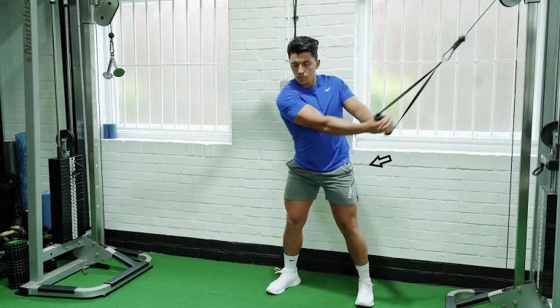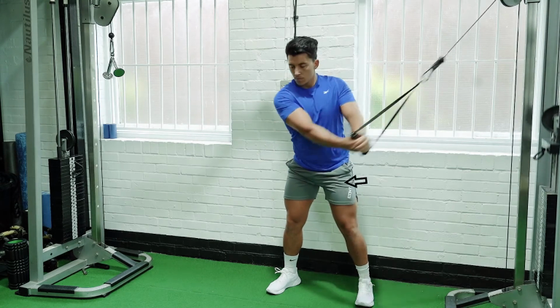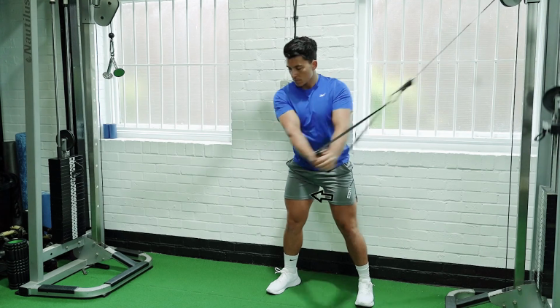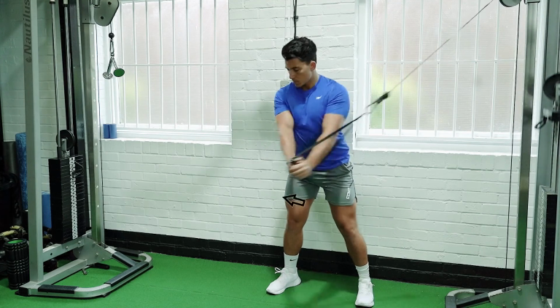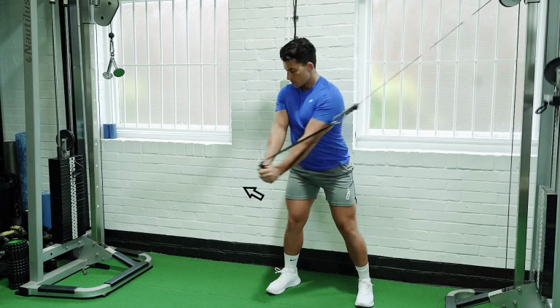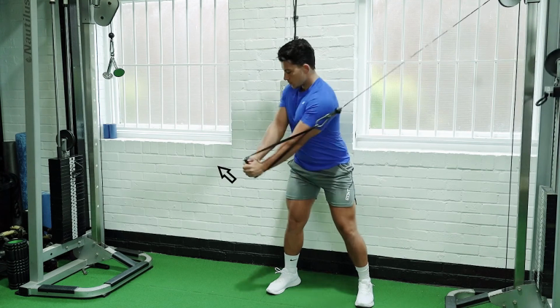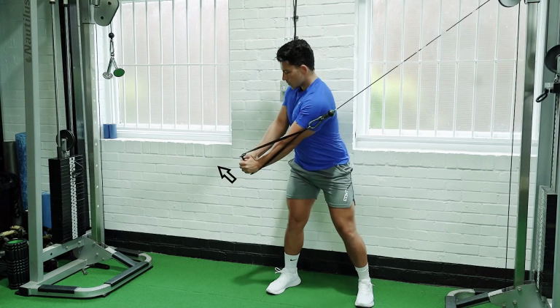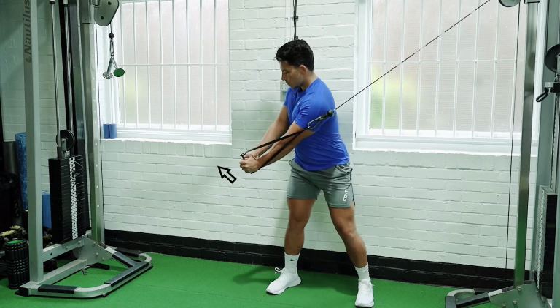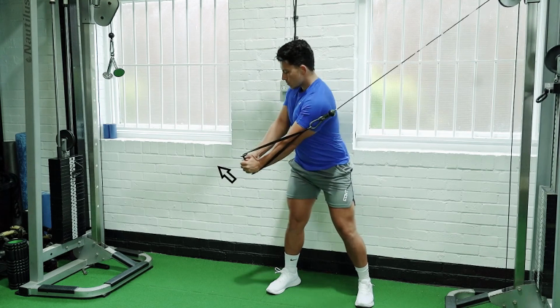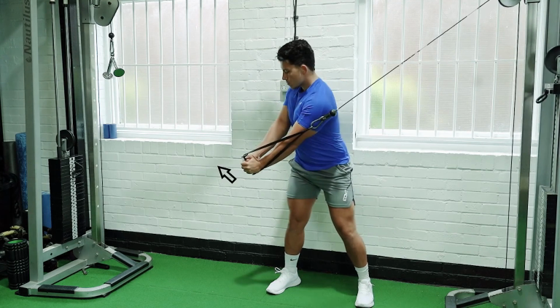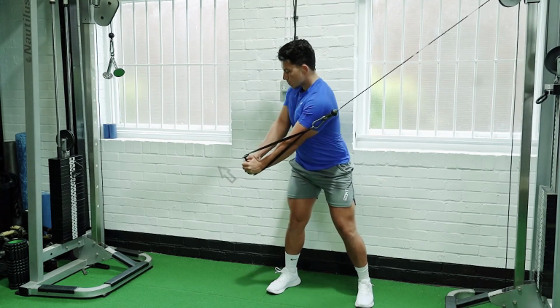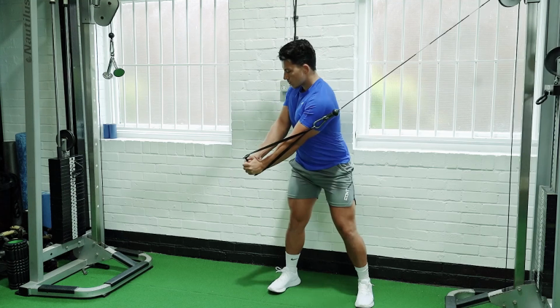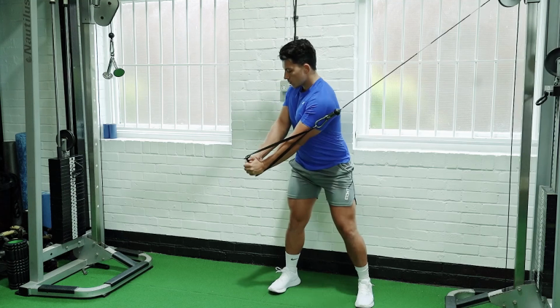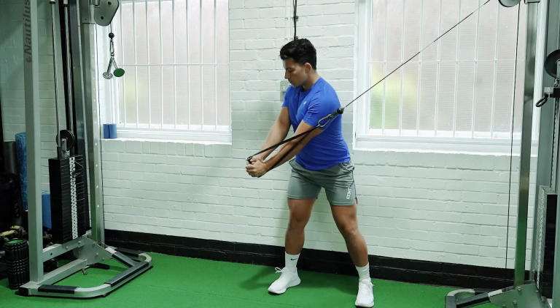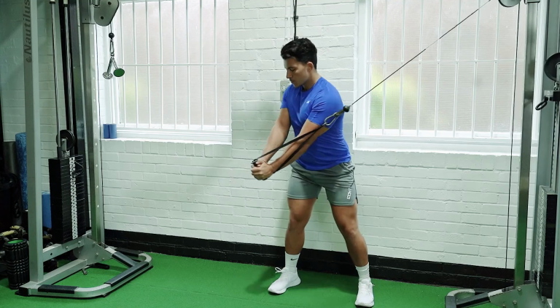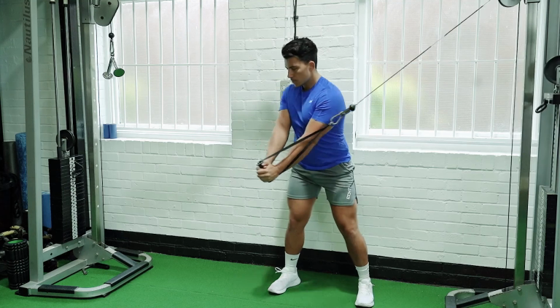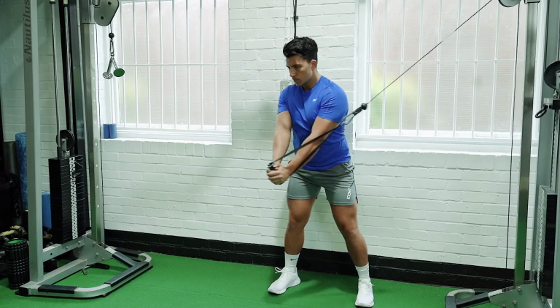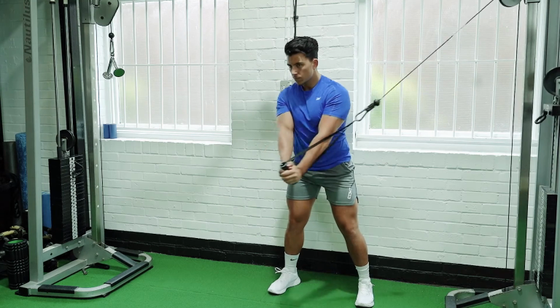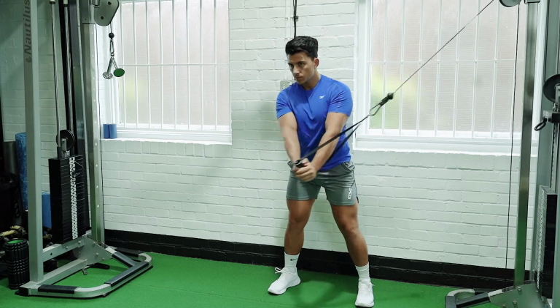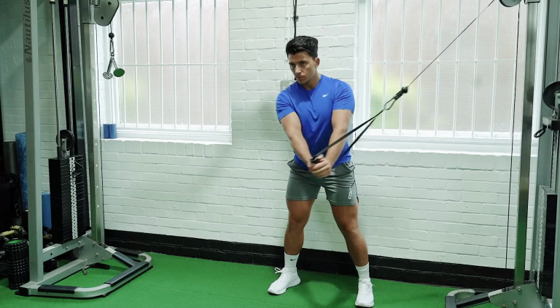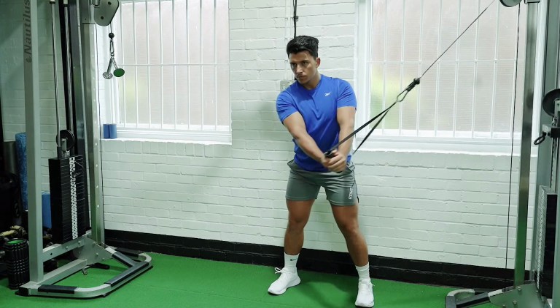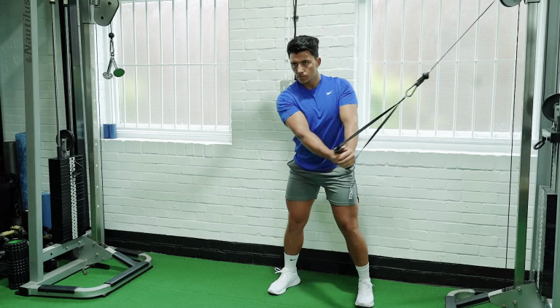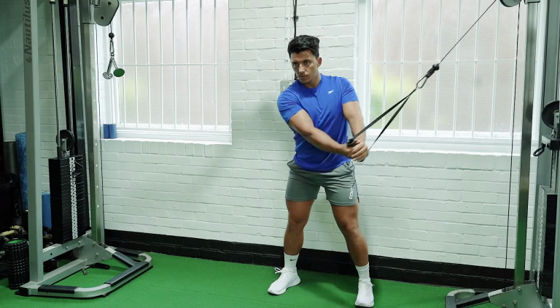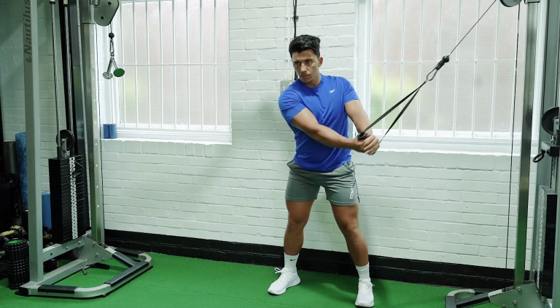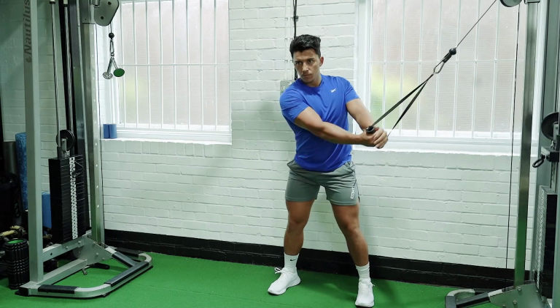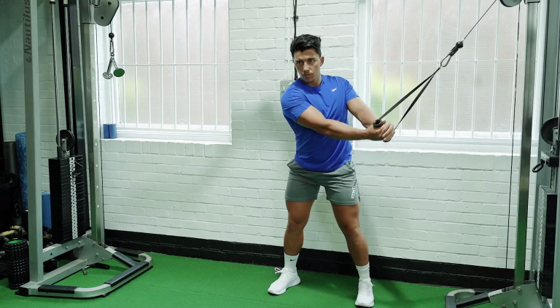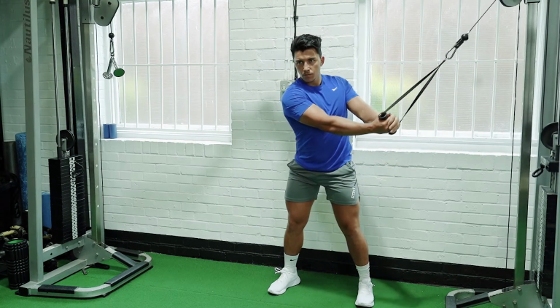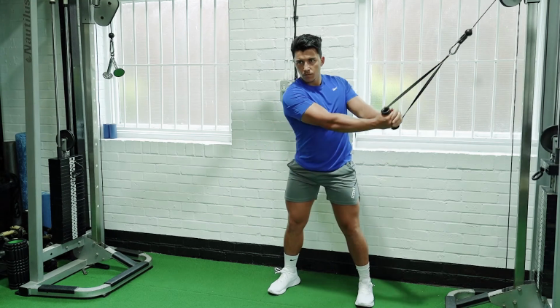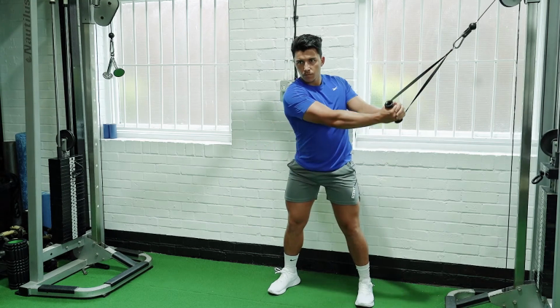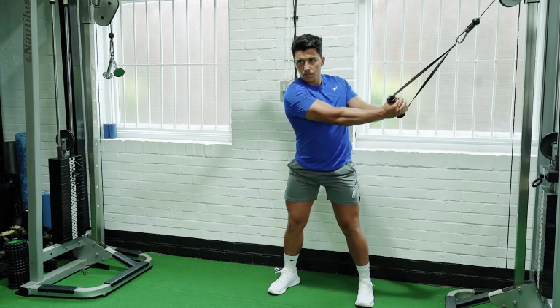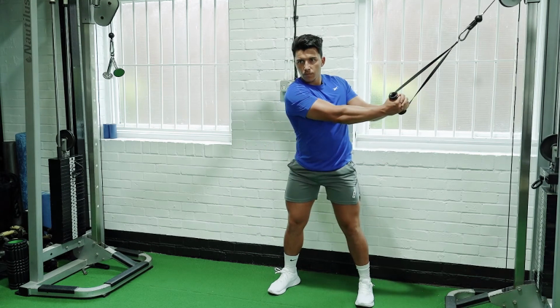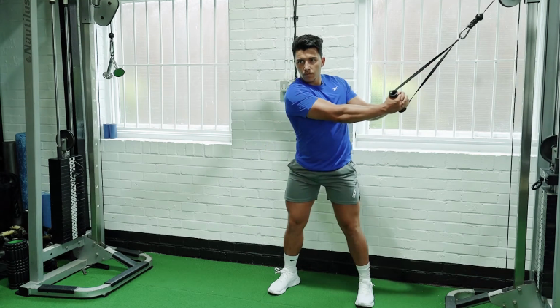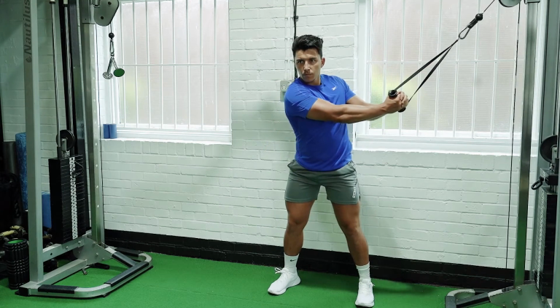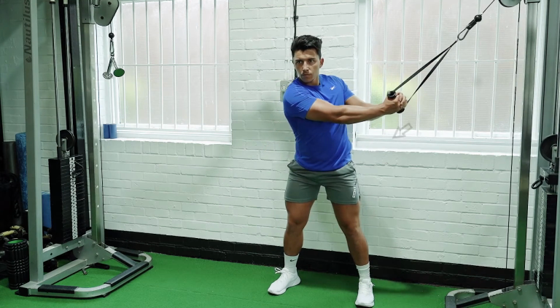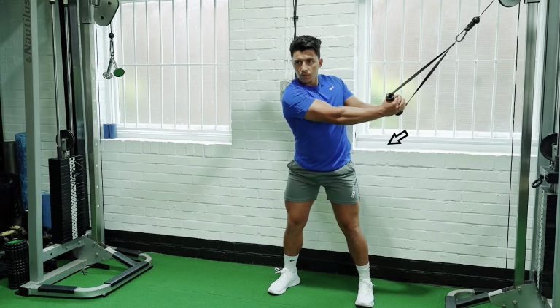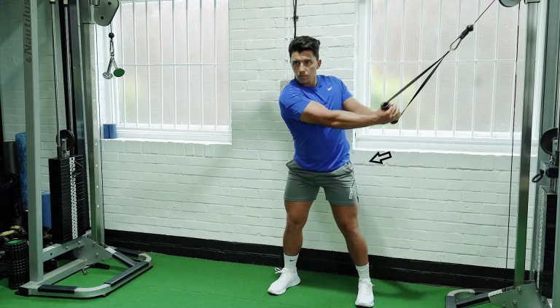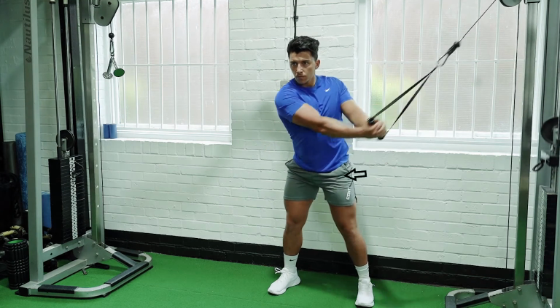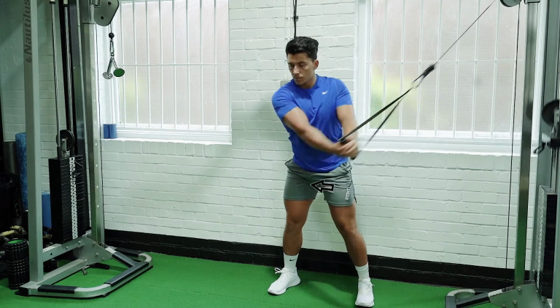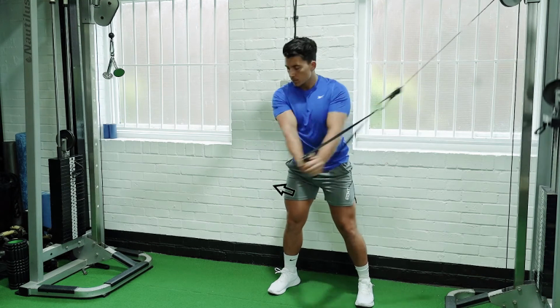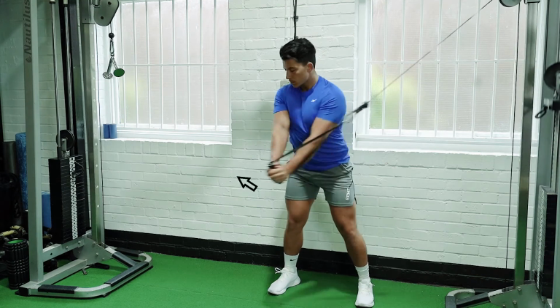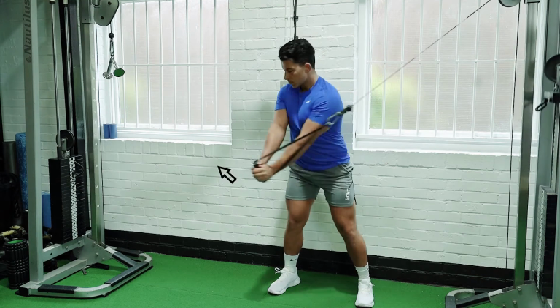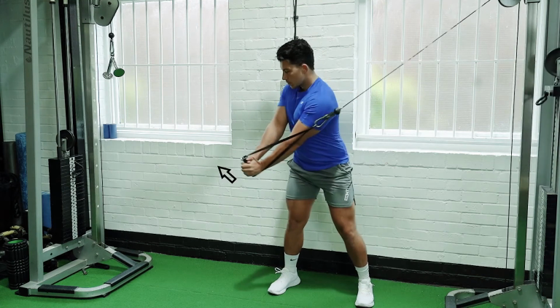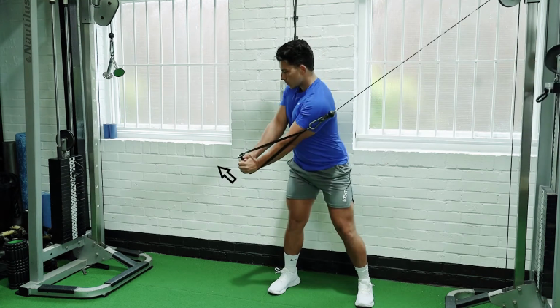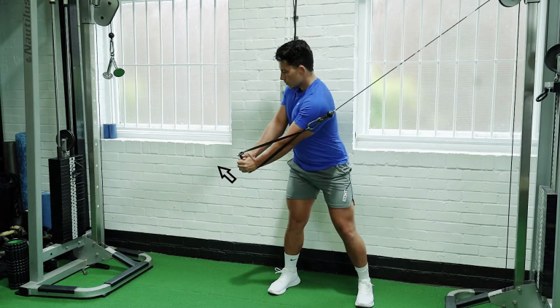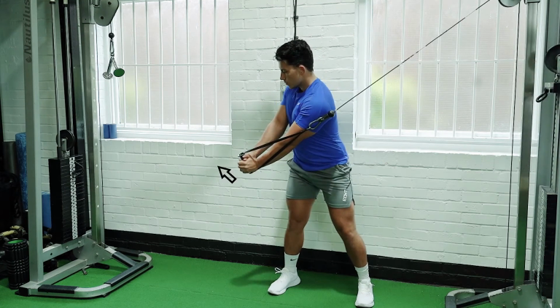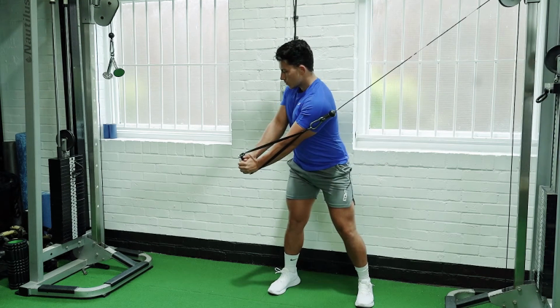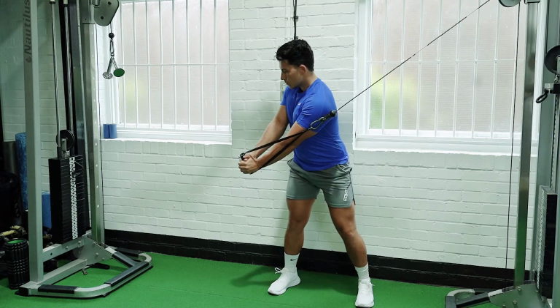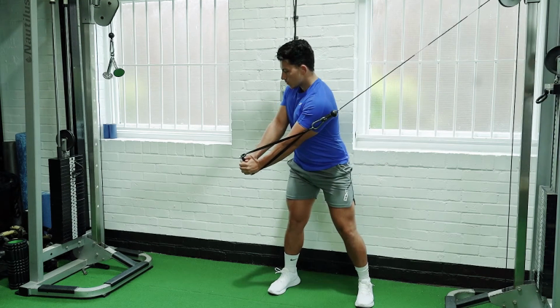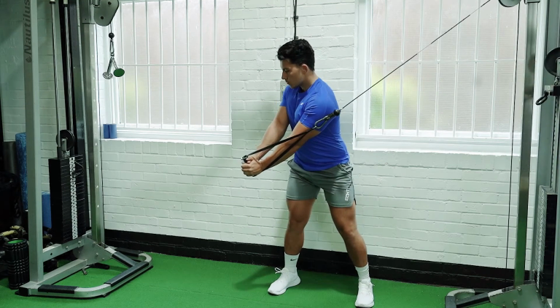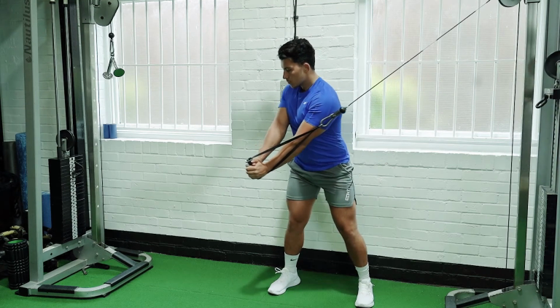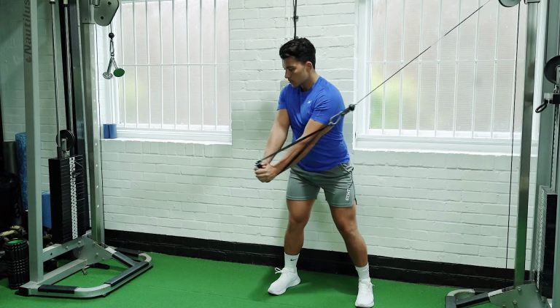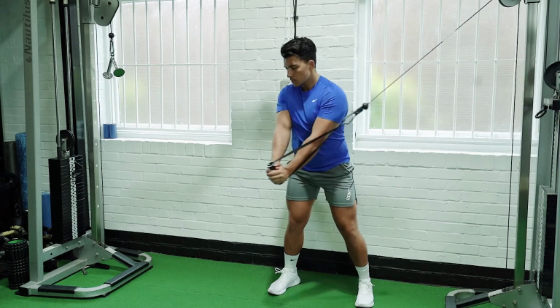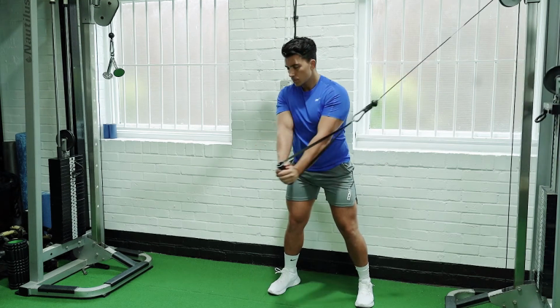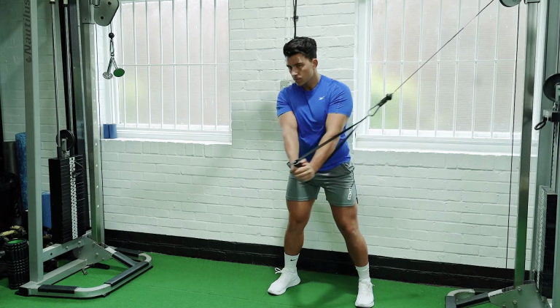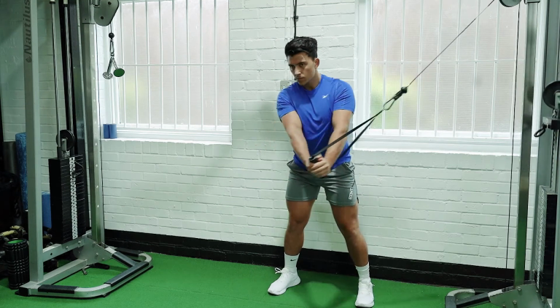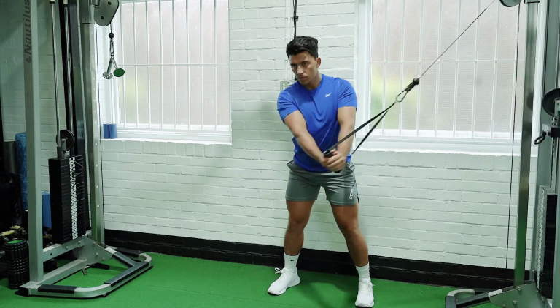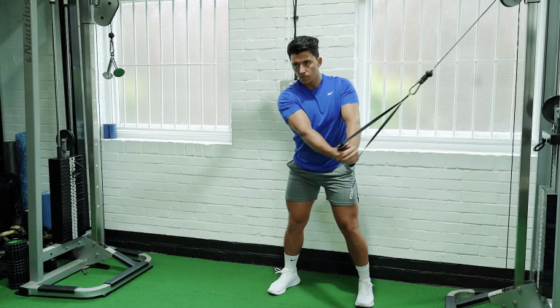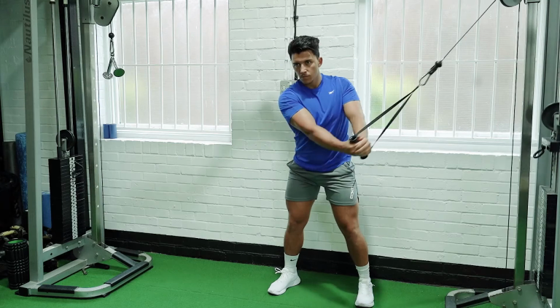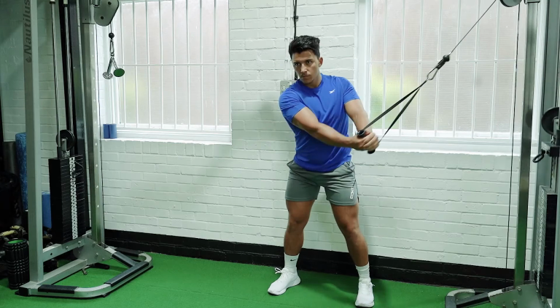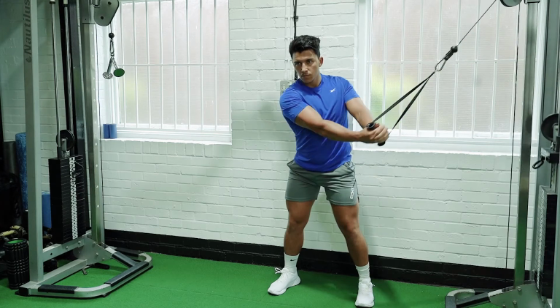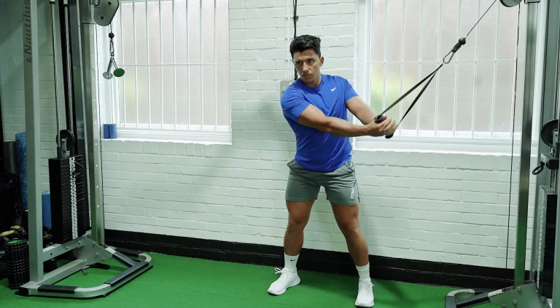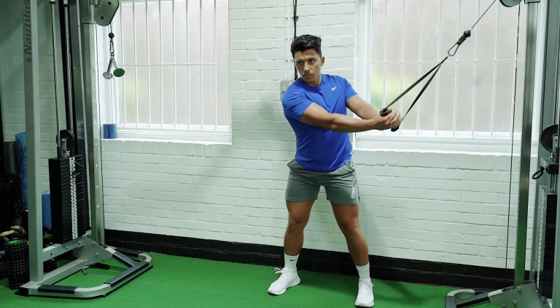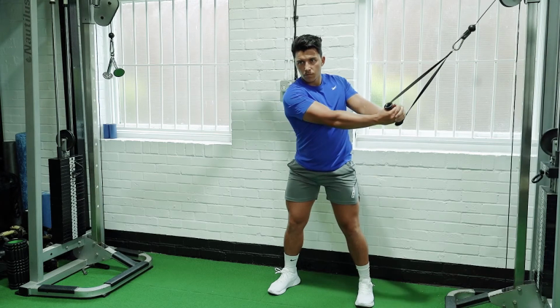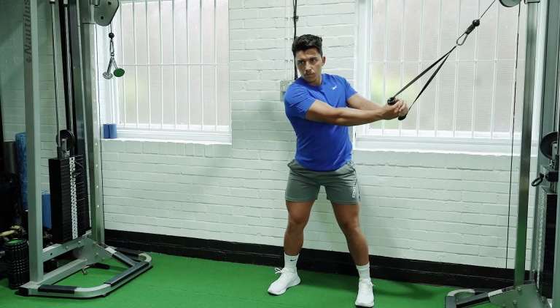Twist 180 degrees. Slowly rotate back to the starting position and repeat.